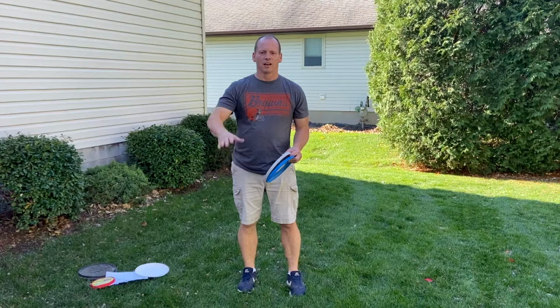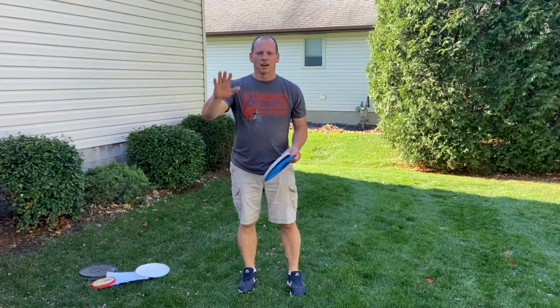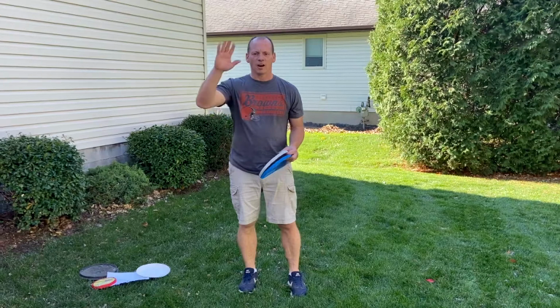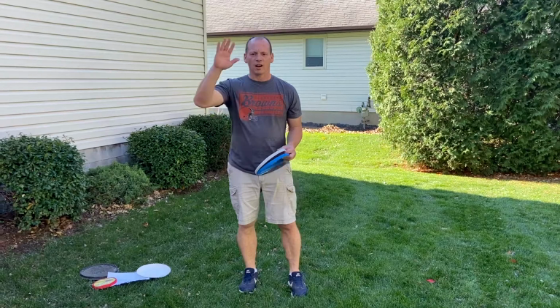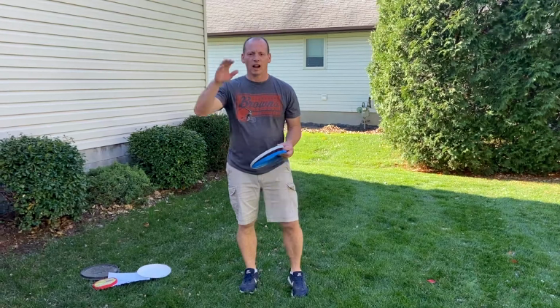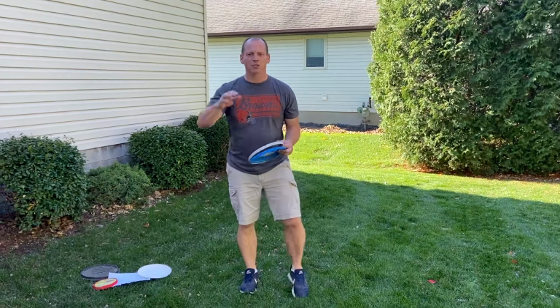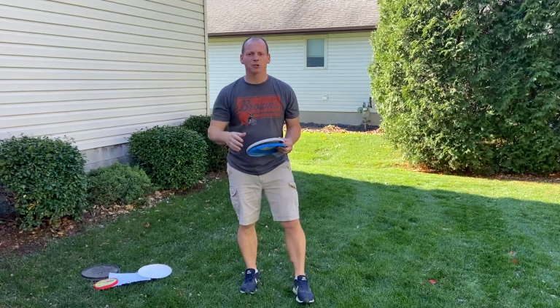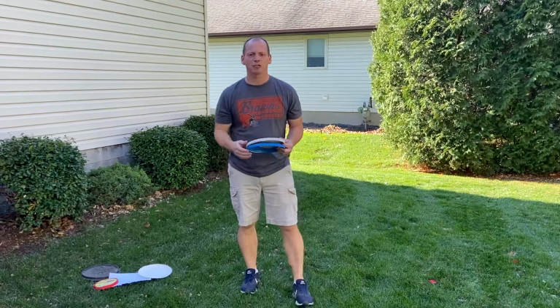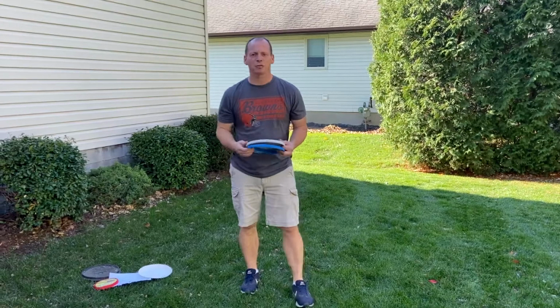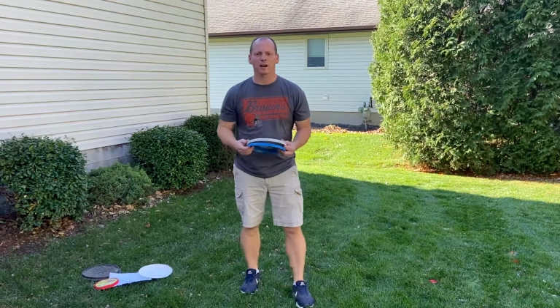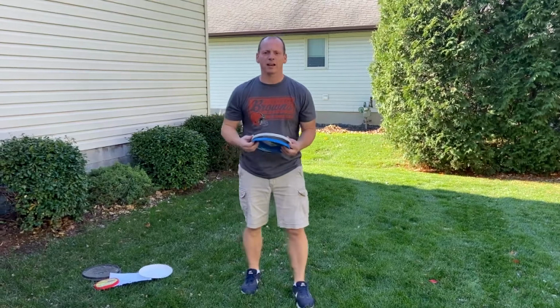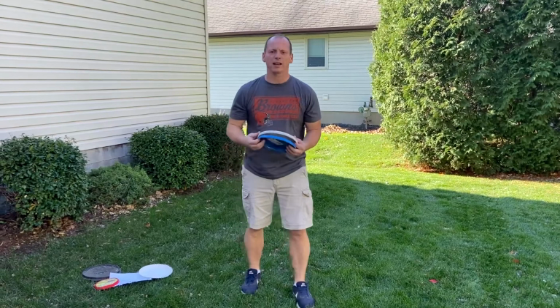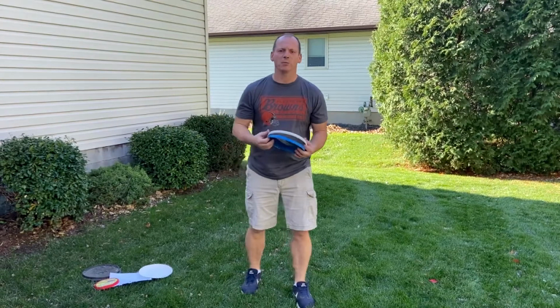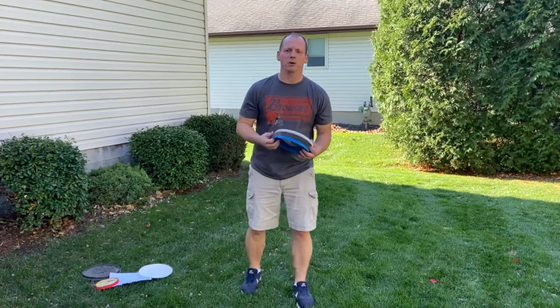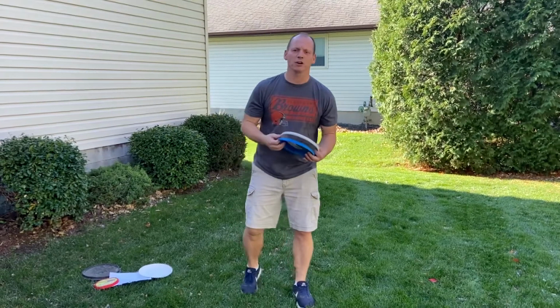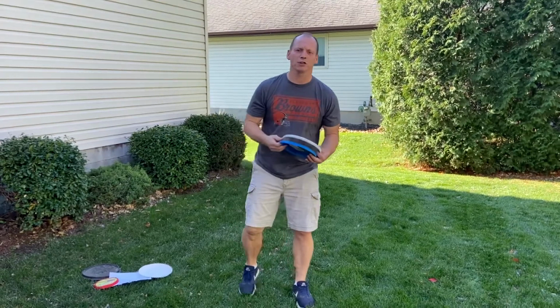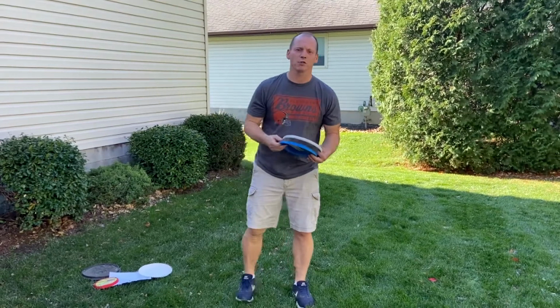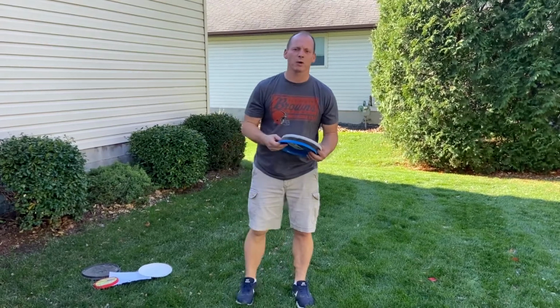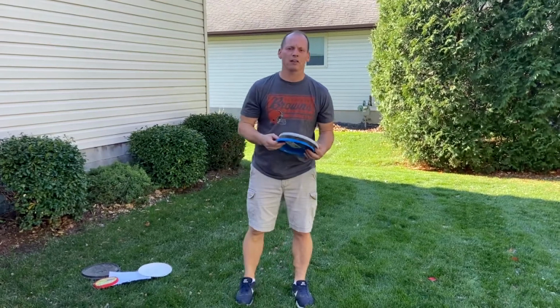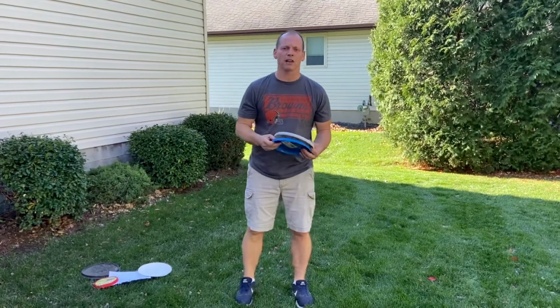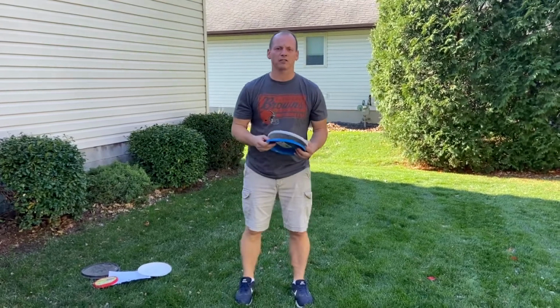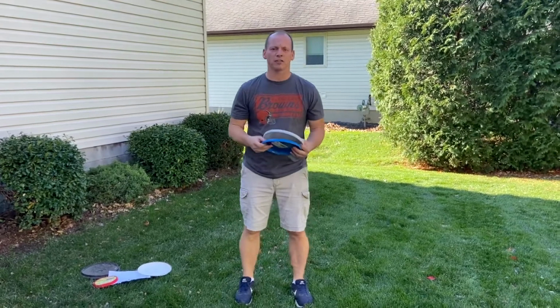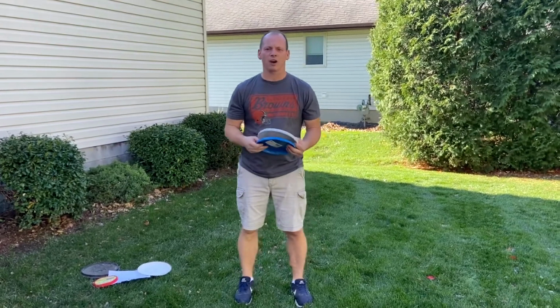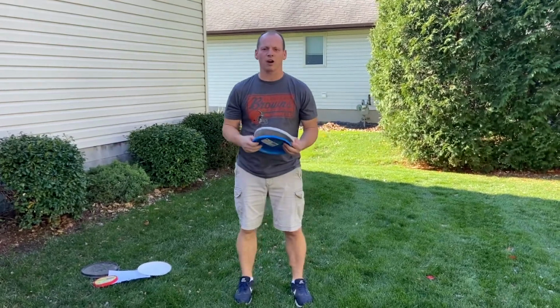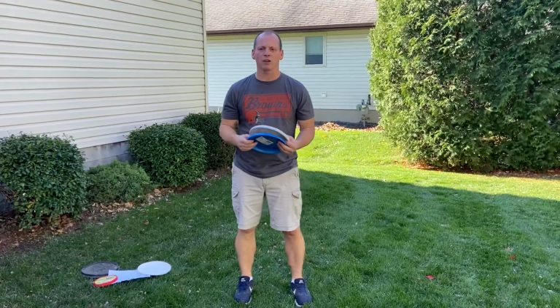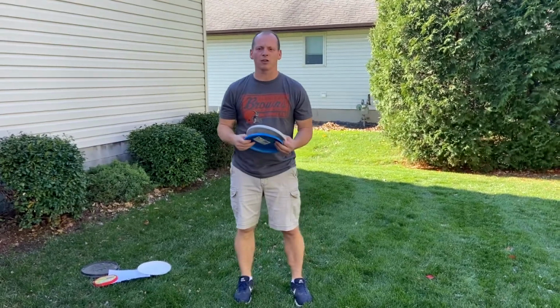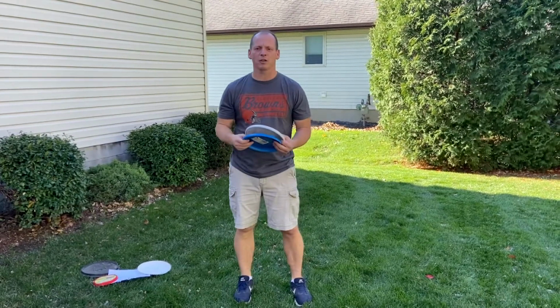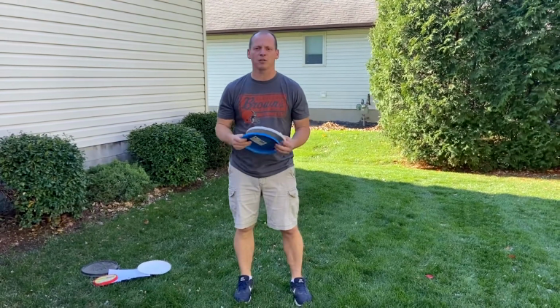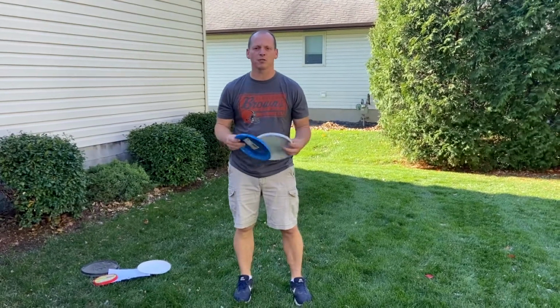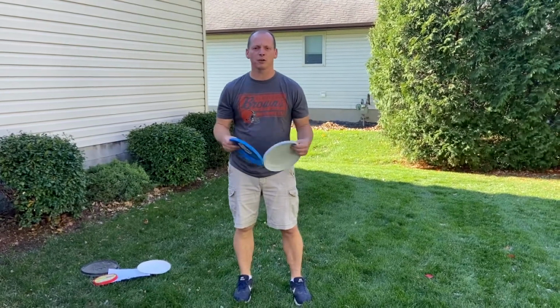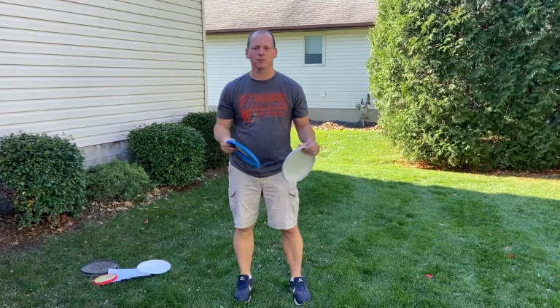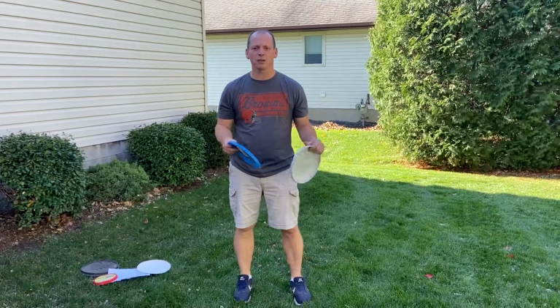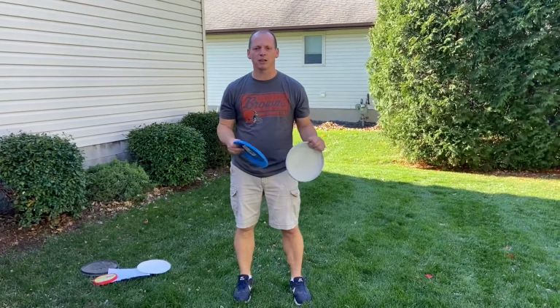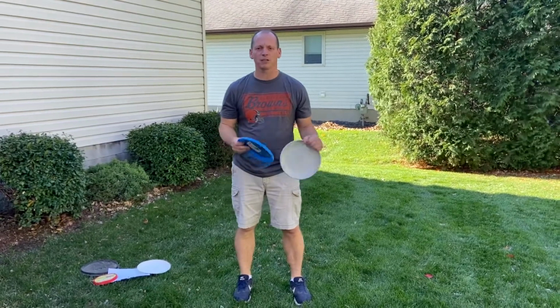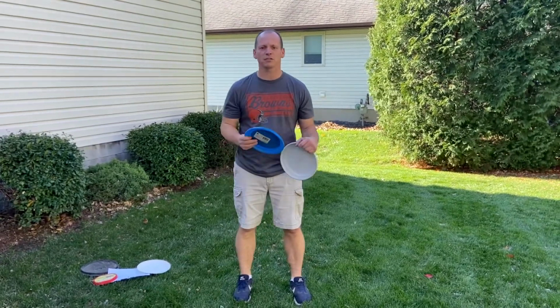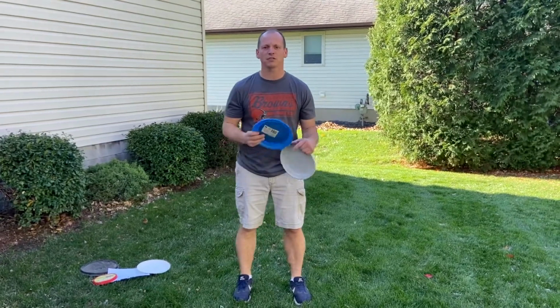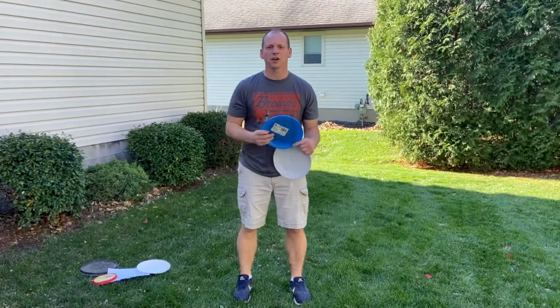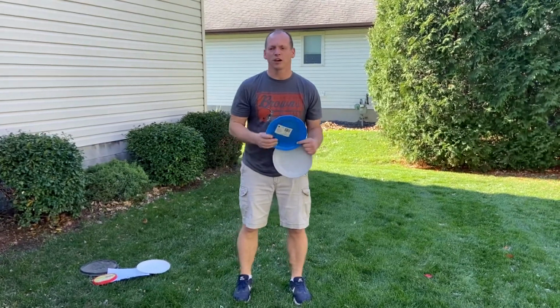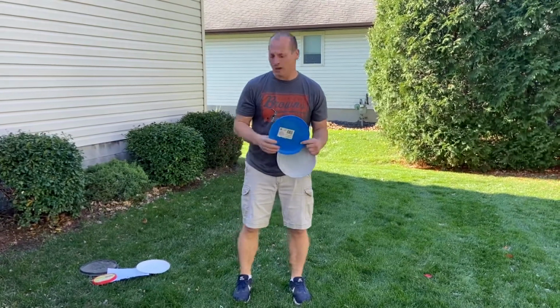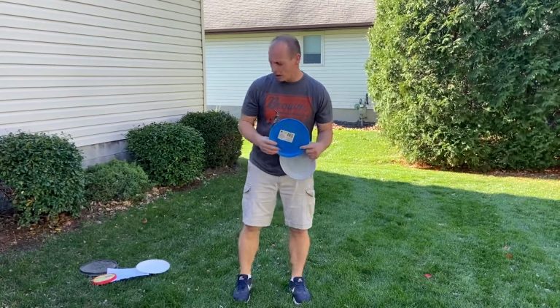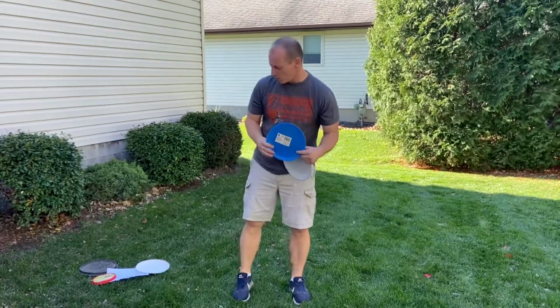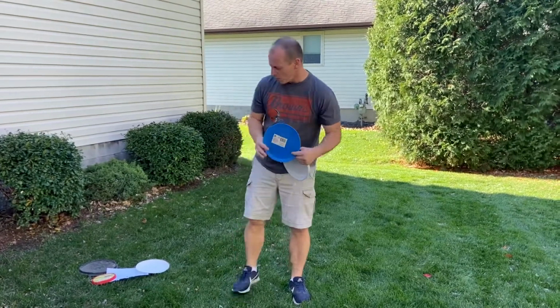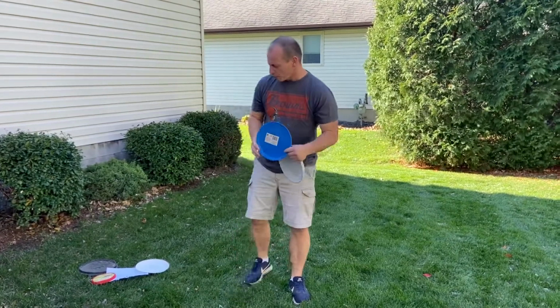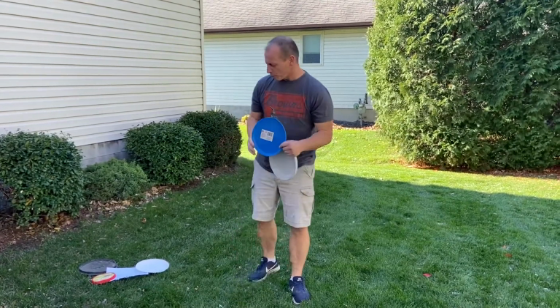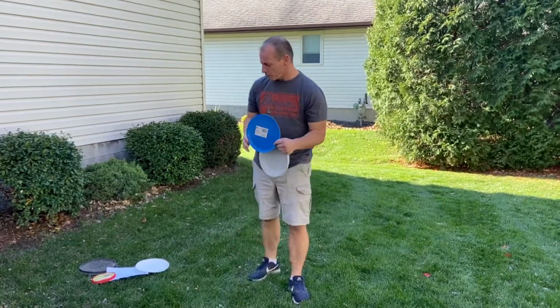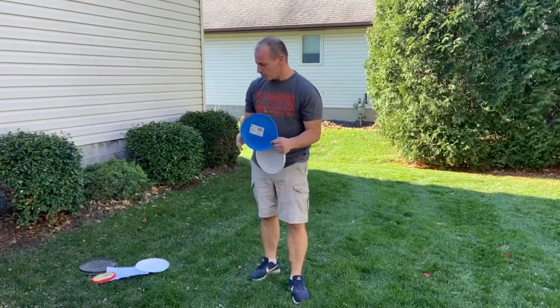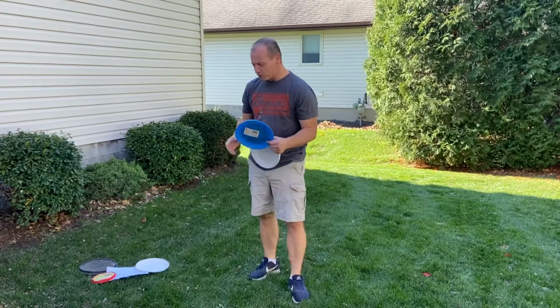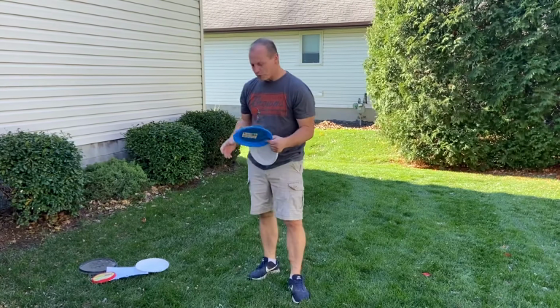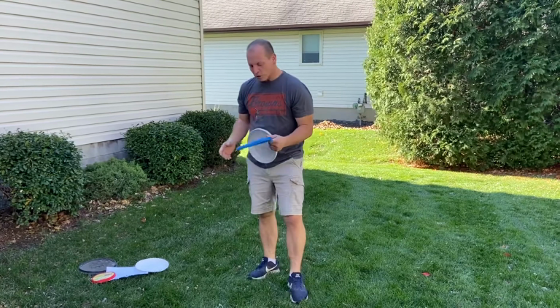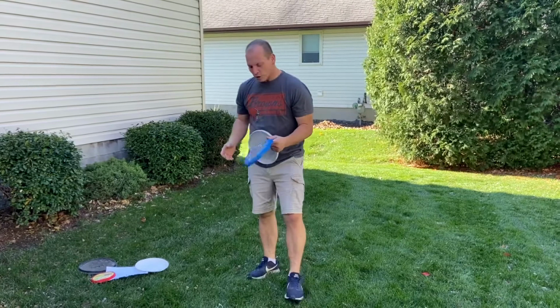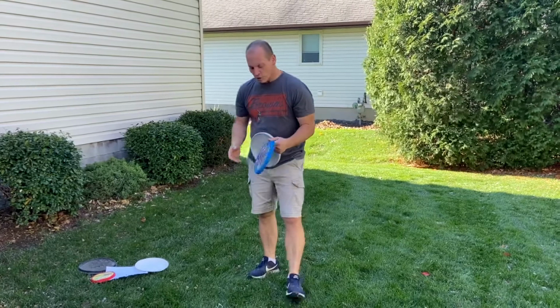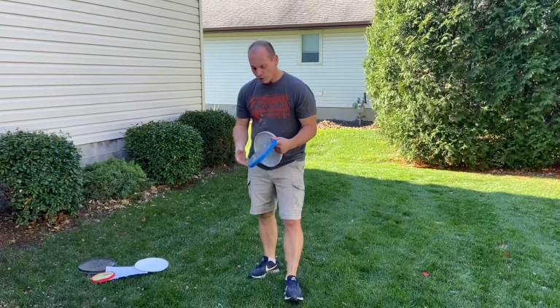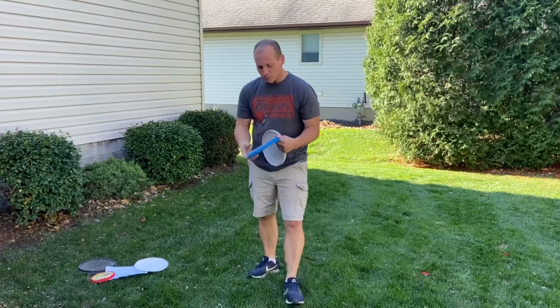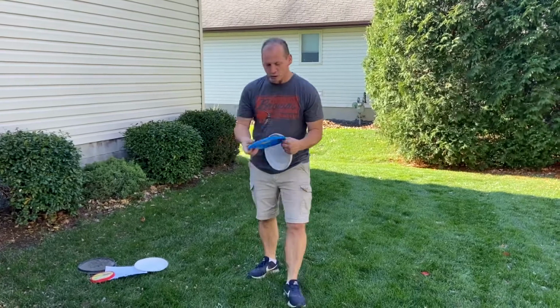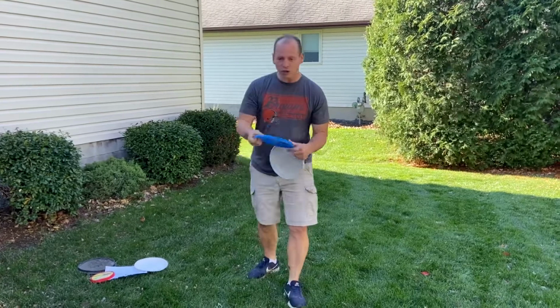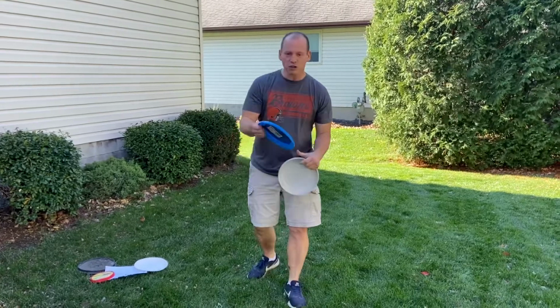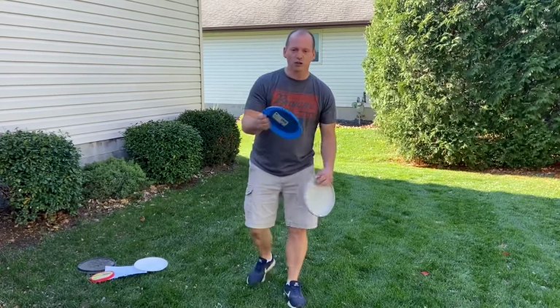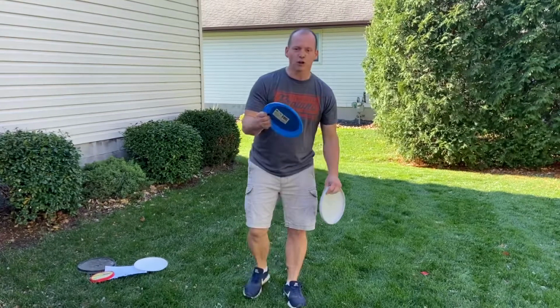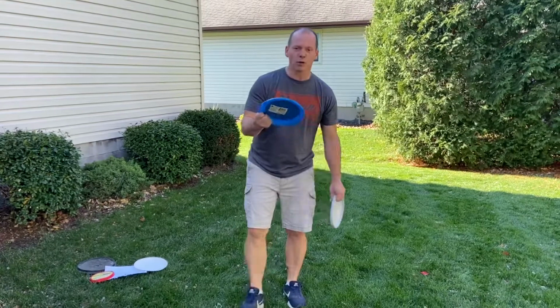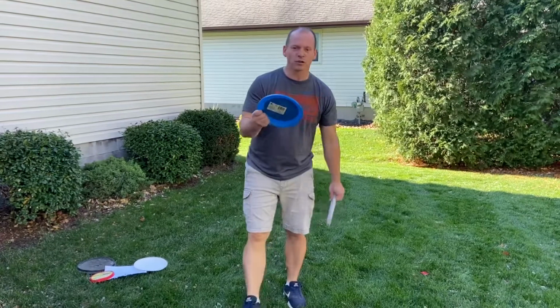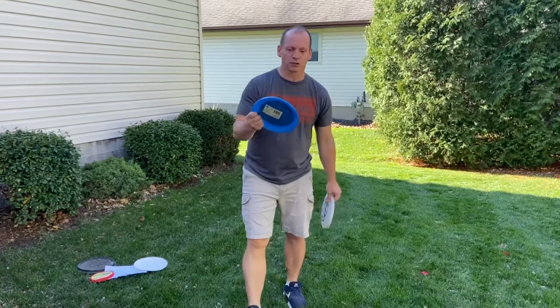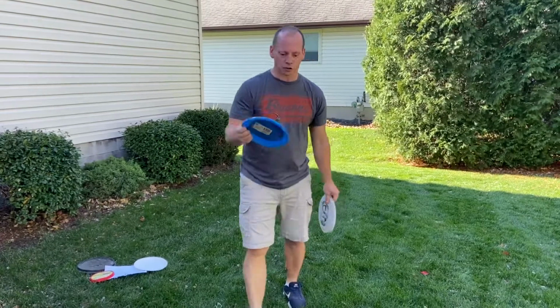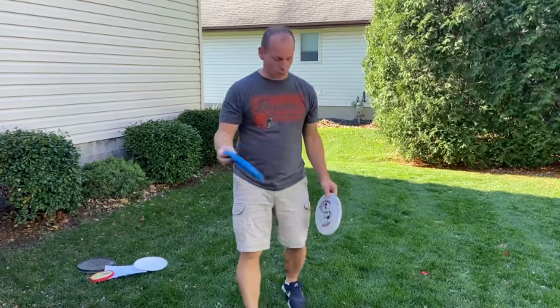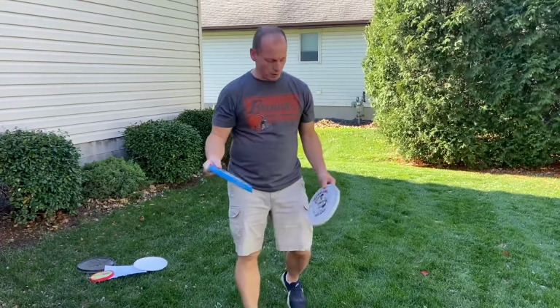Hi, it's Mr. Wright and we're going to do a lesson on frisbees. For frisbees, the first thing you need to know is the grip.